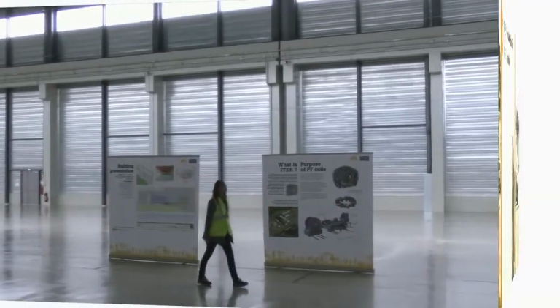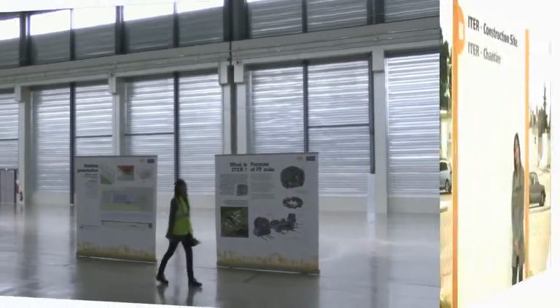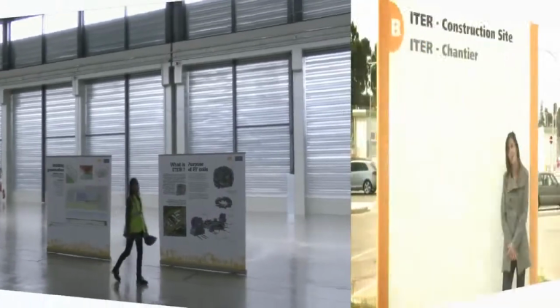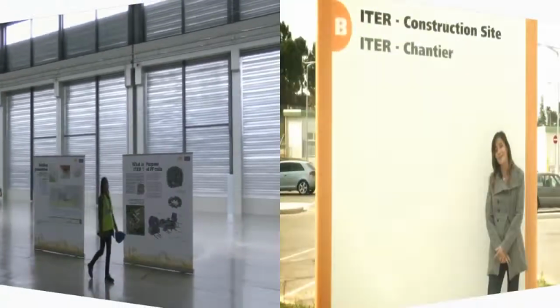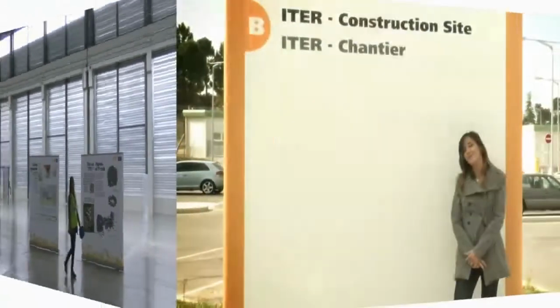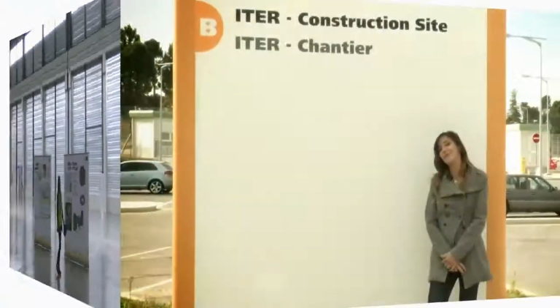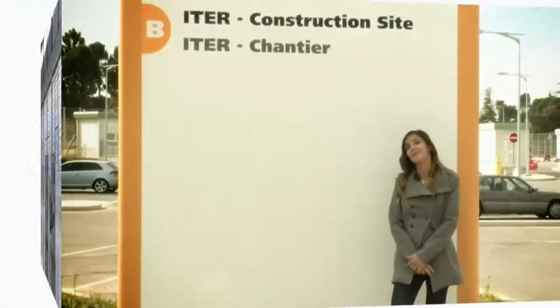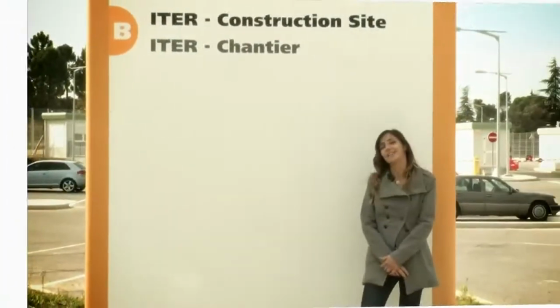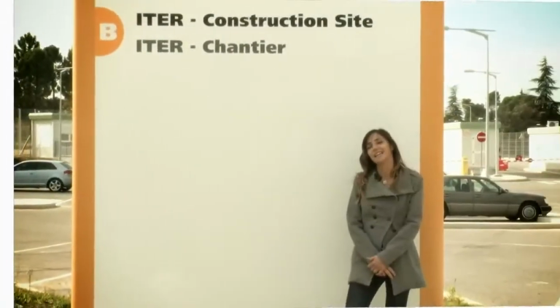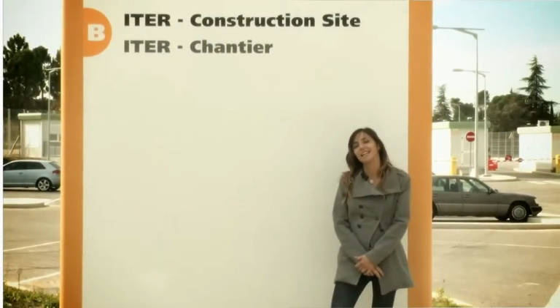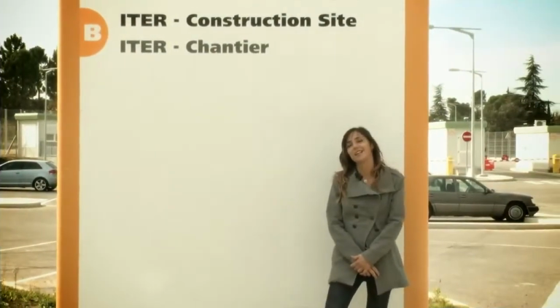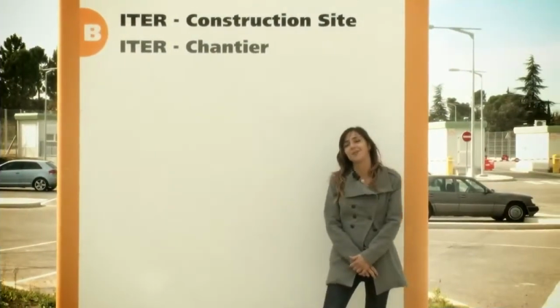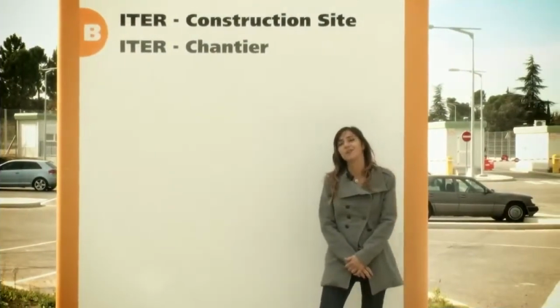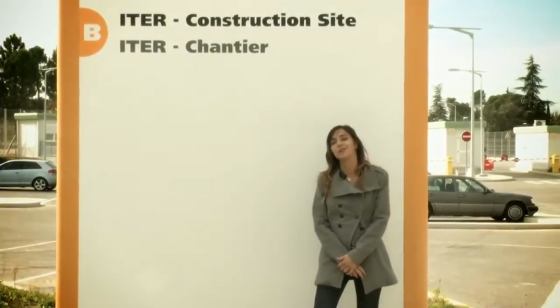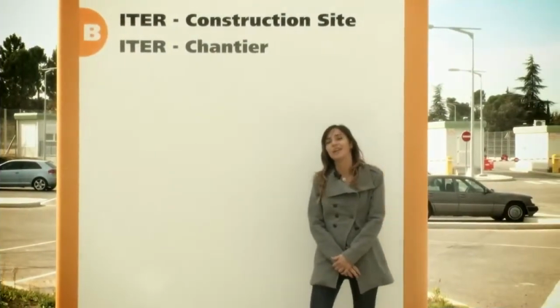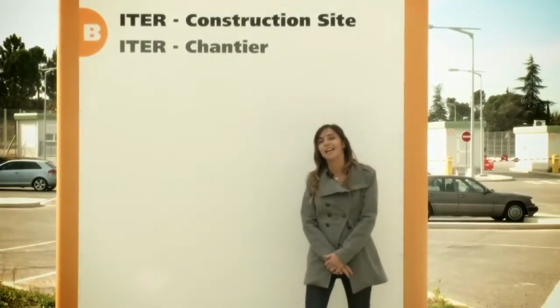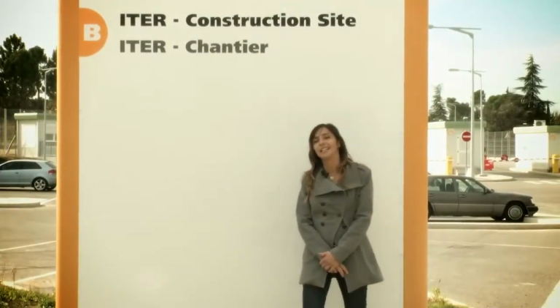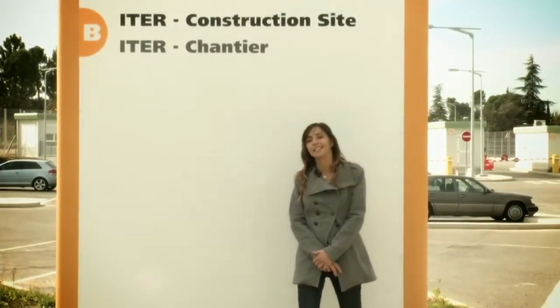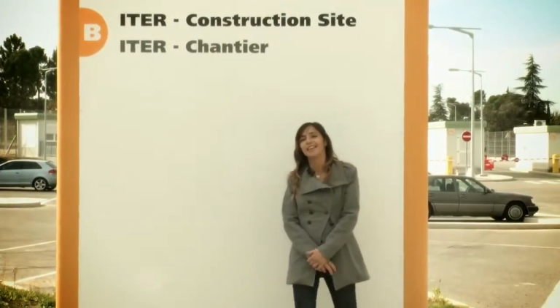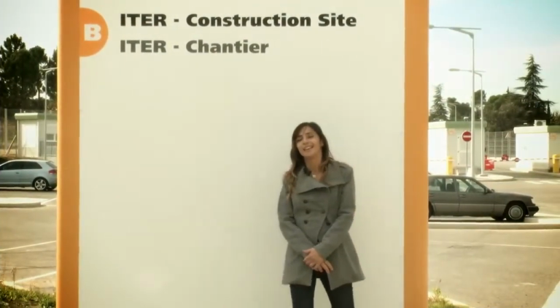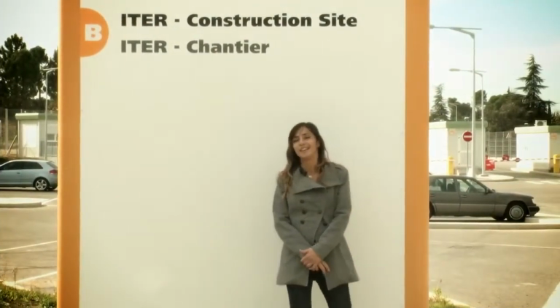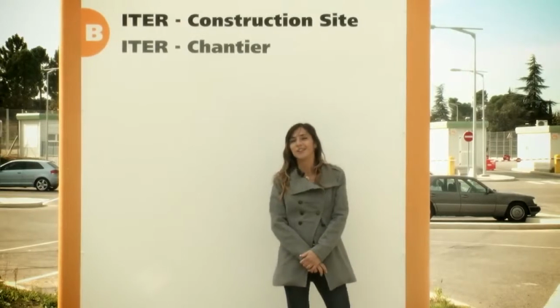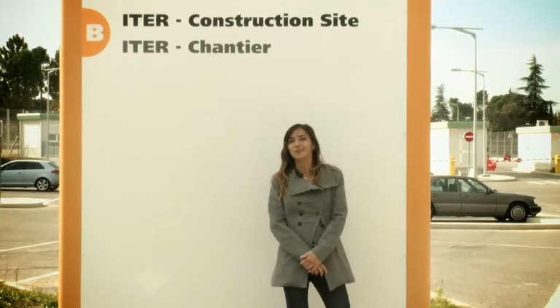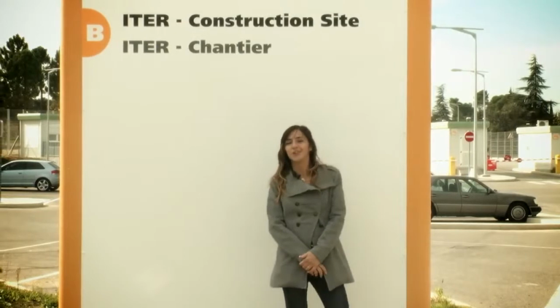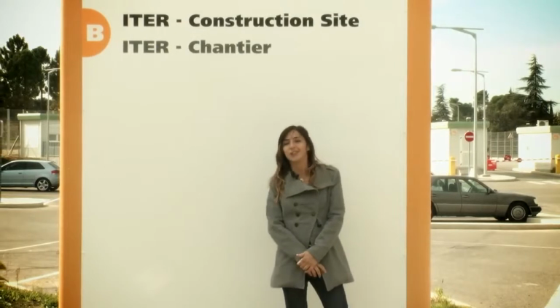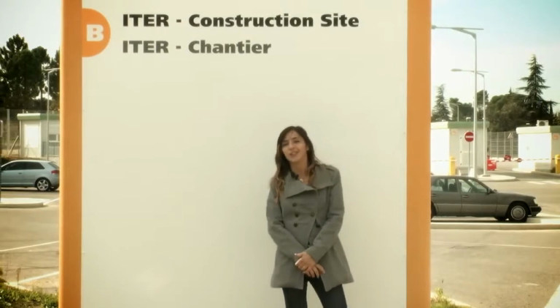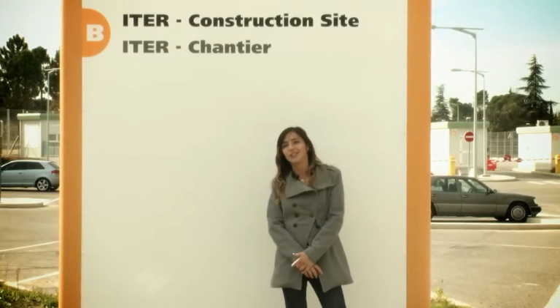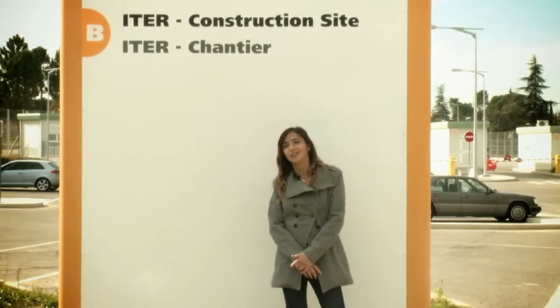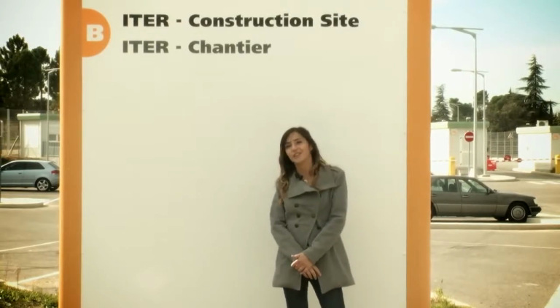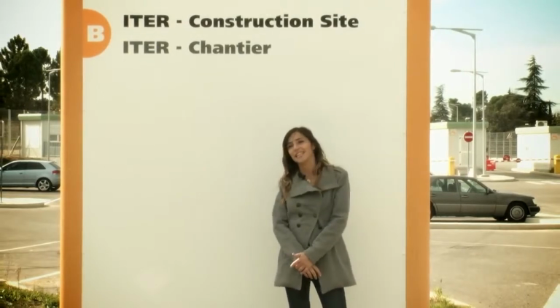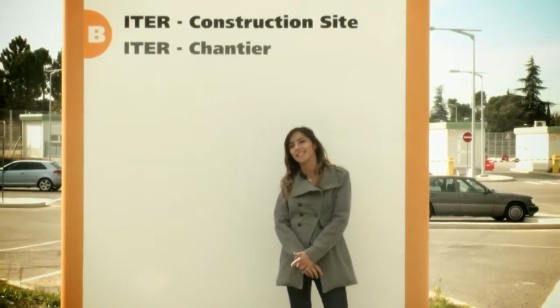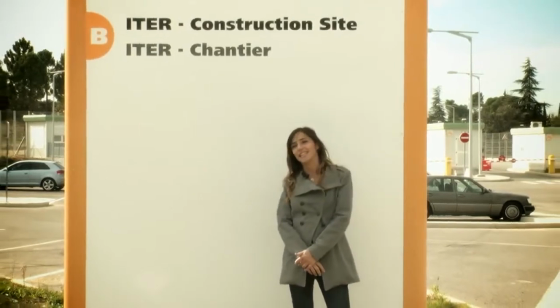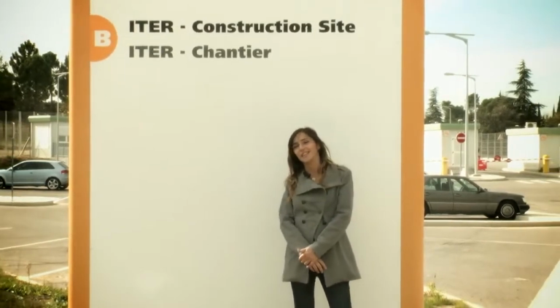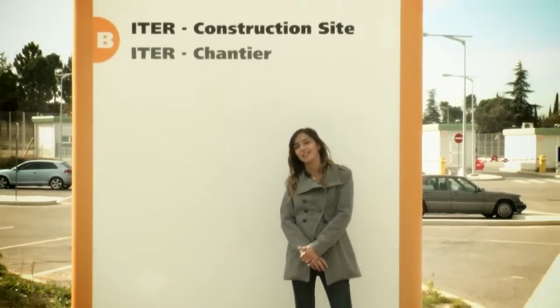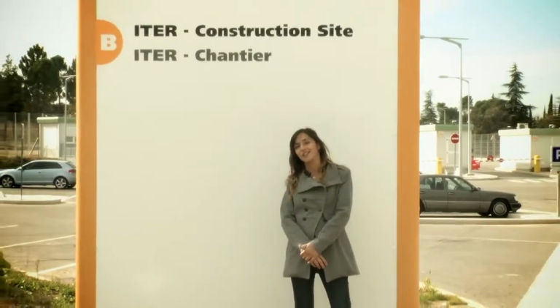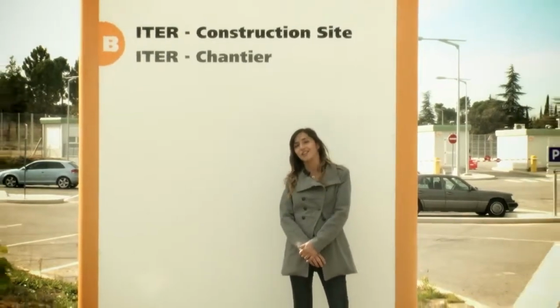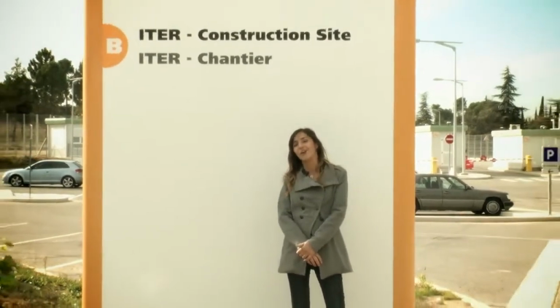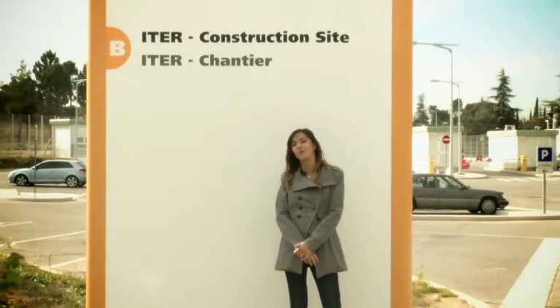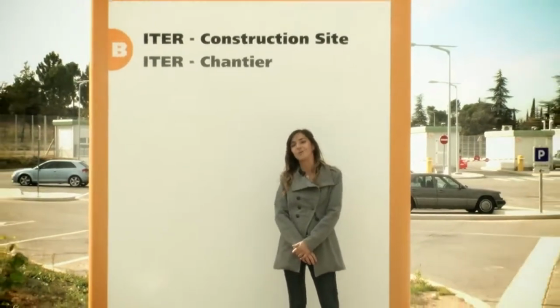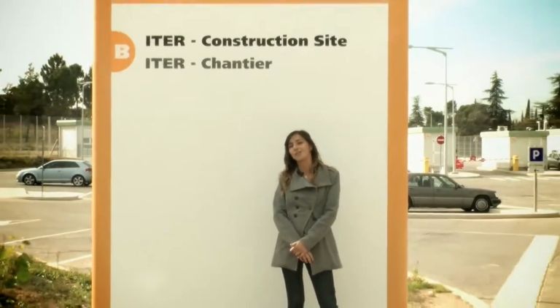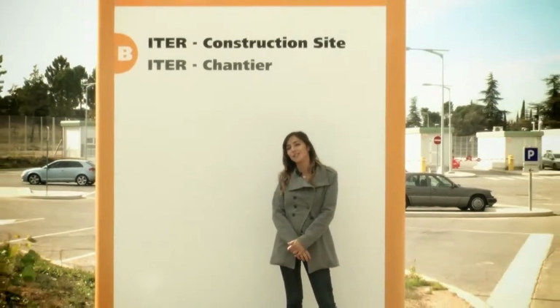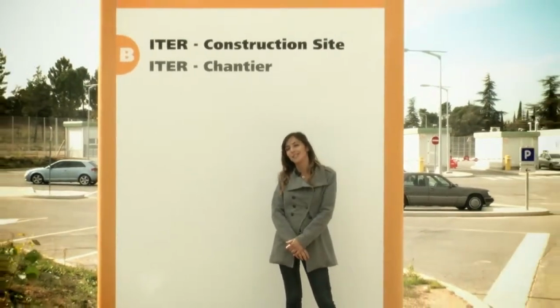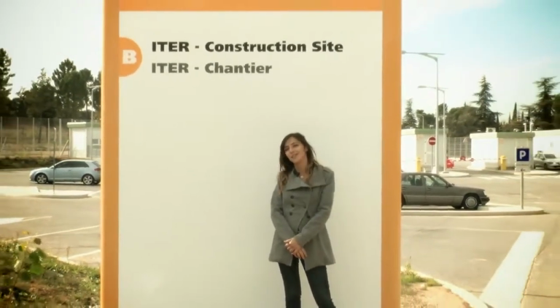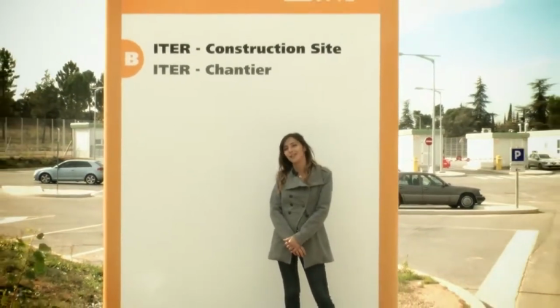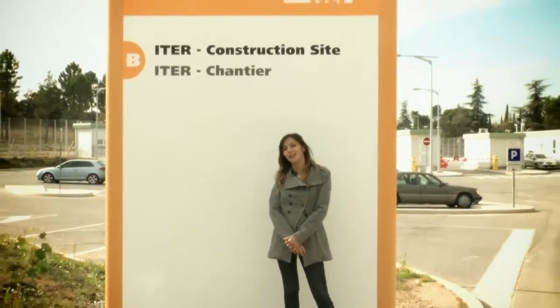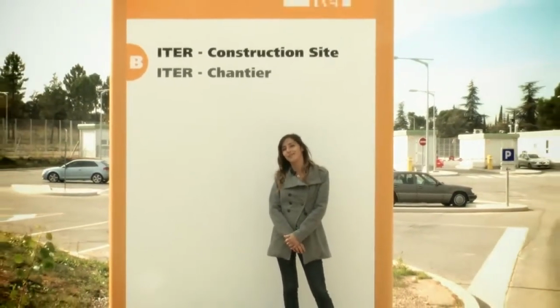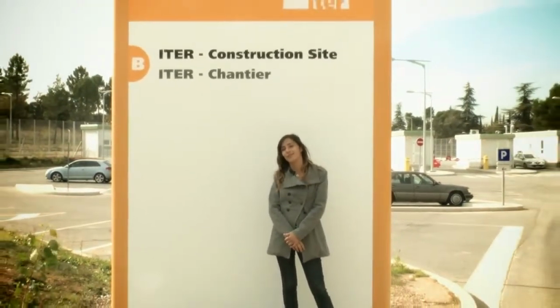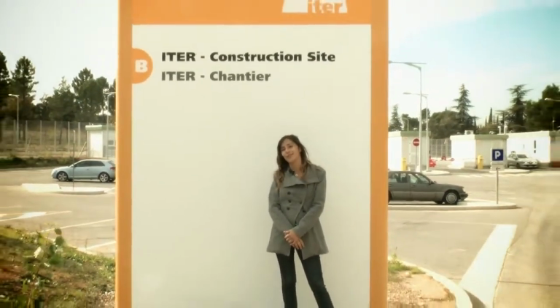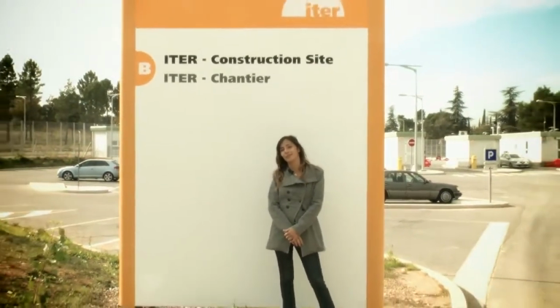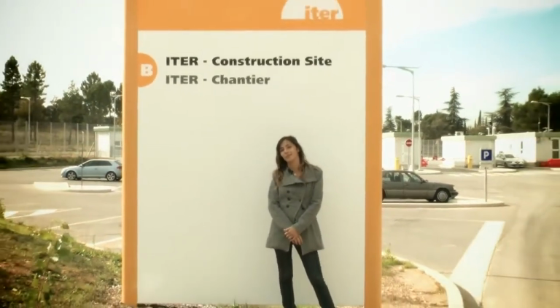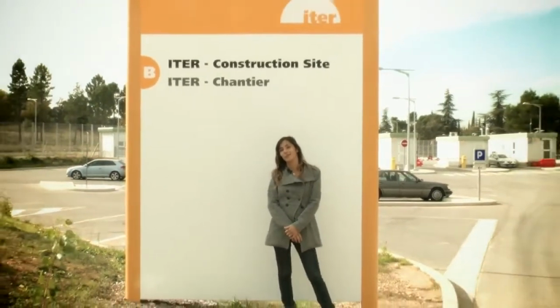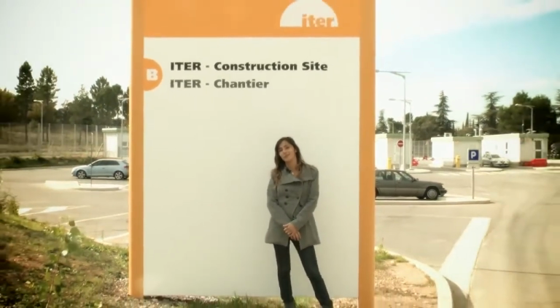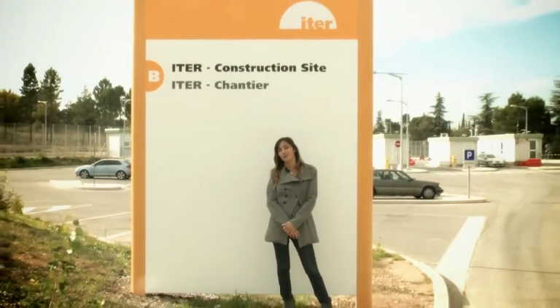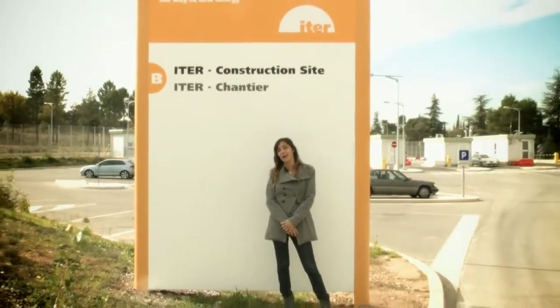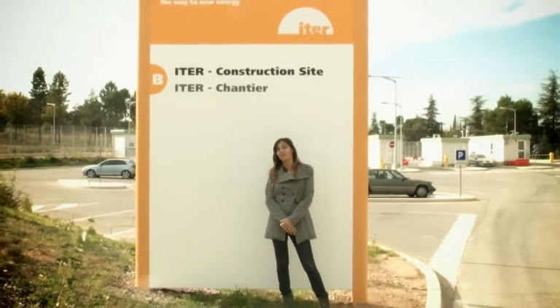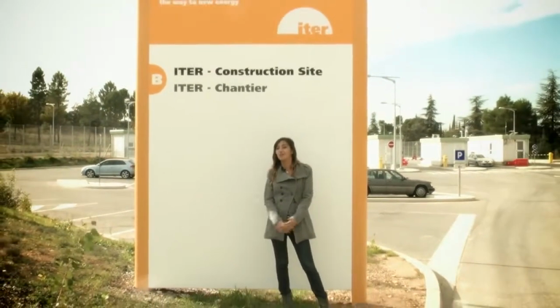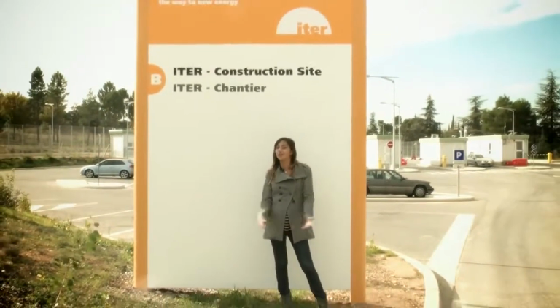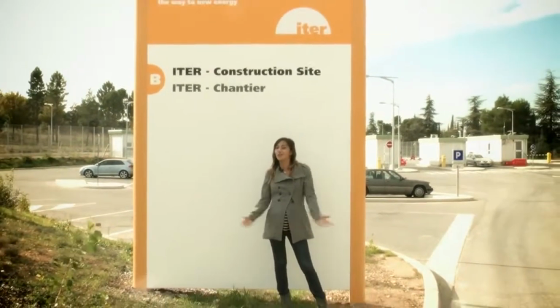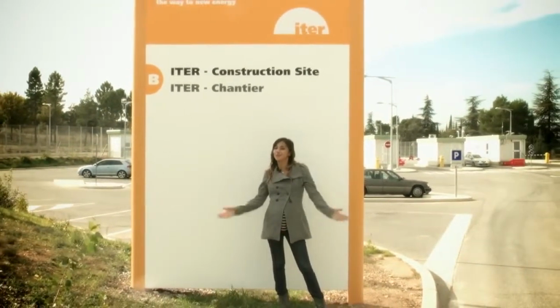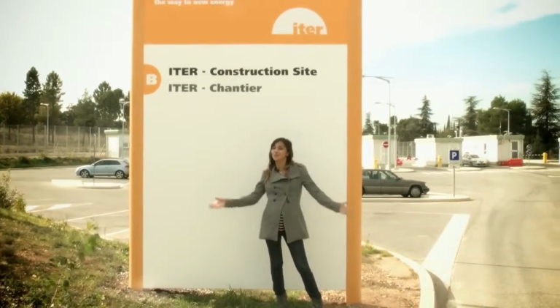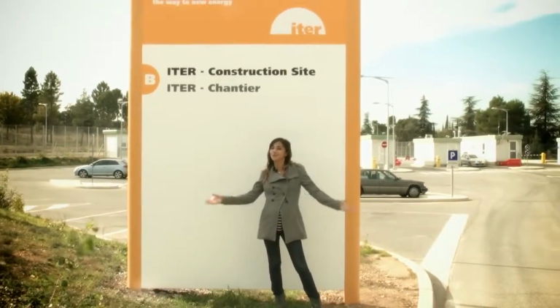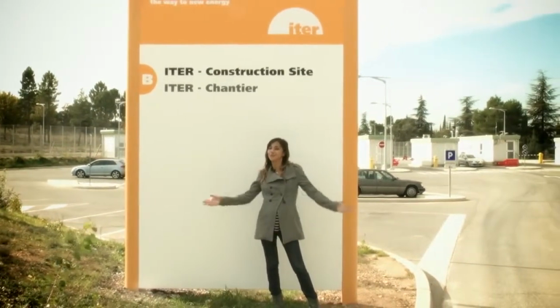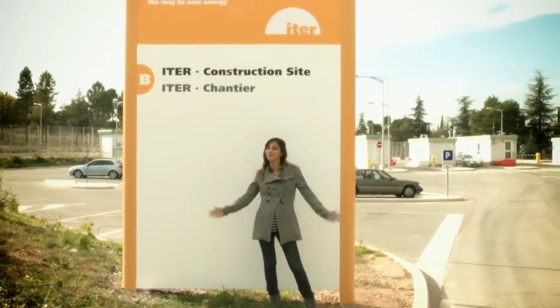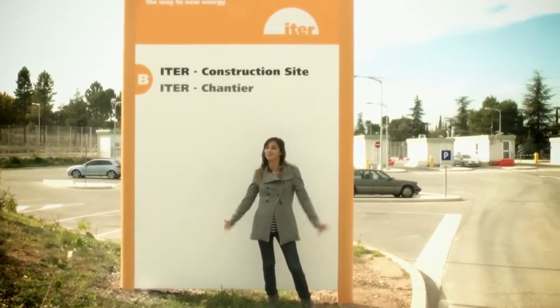Voilà, the visit has come to an end. Thank you for your interest in ITER. Hope to see you again very soon. À bientôt!